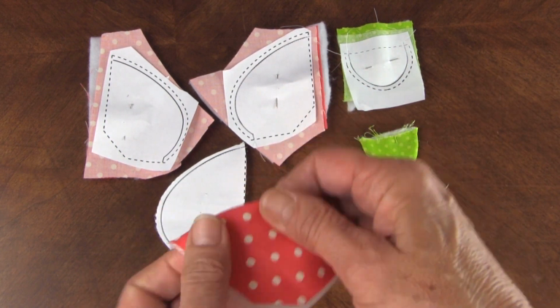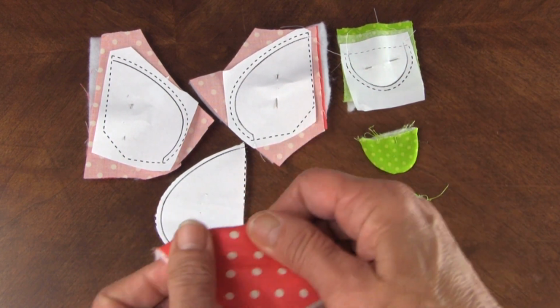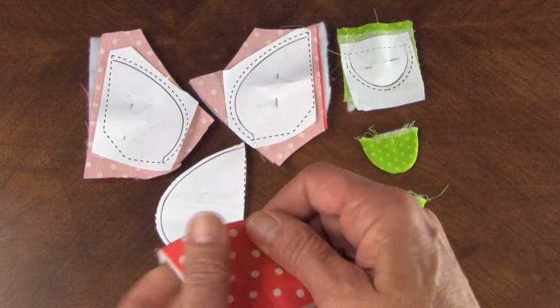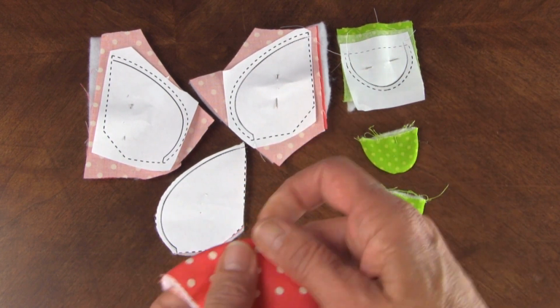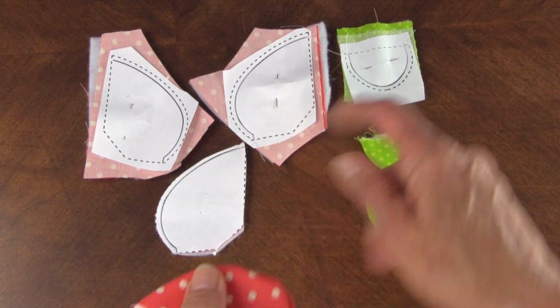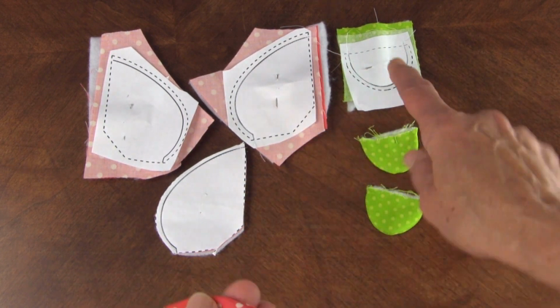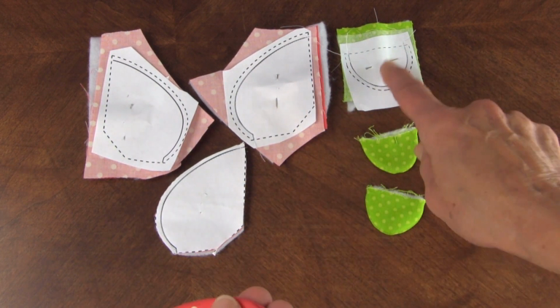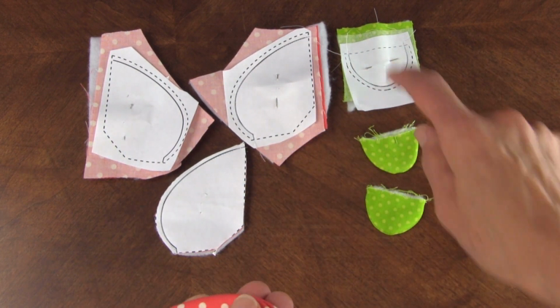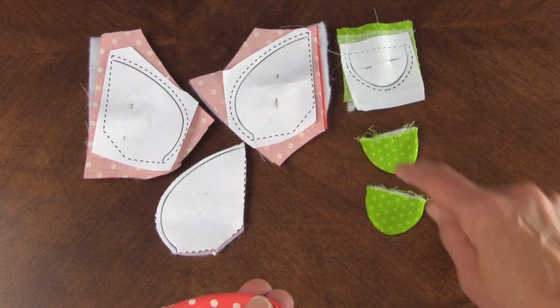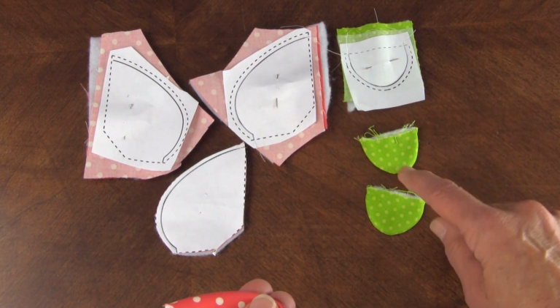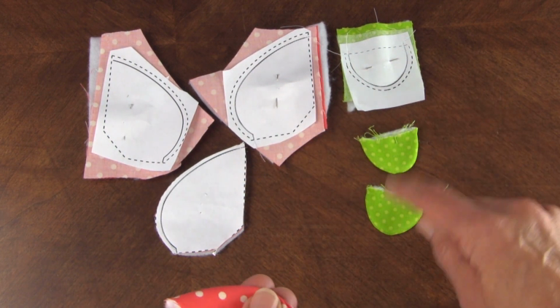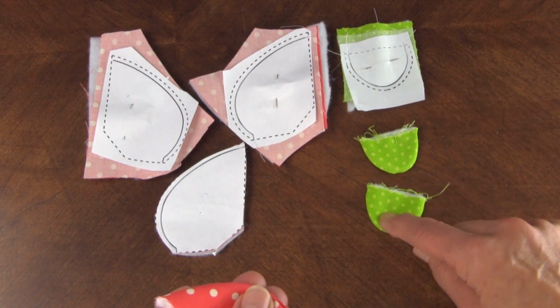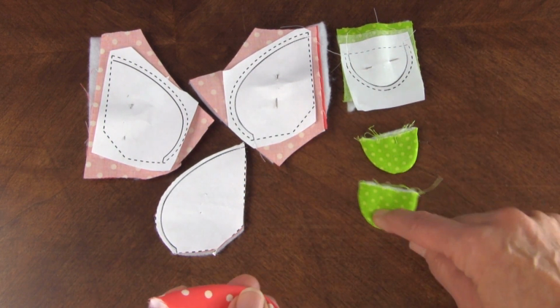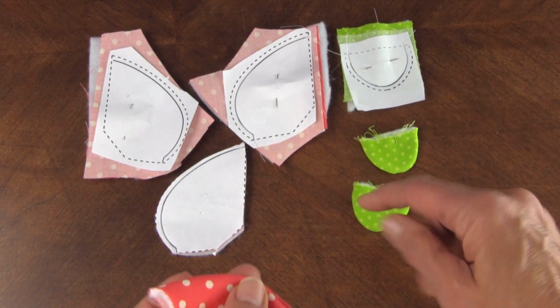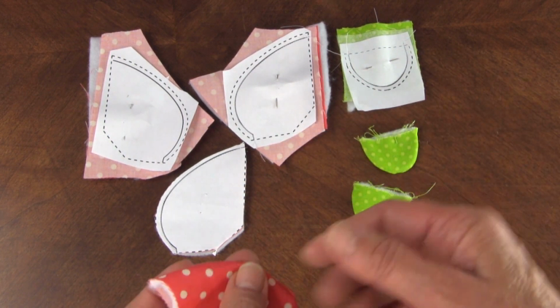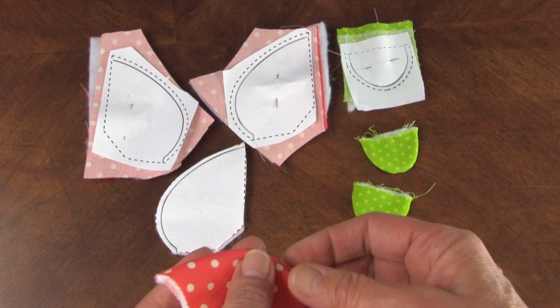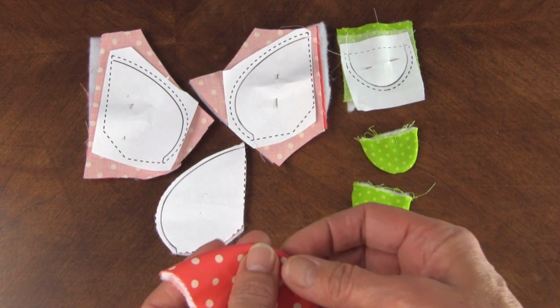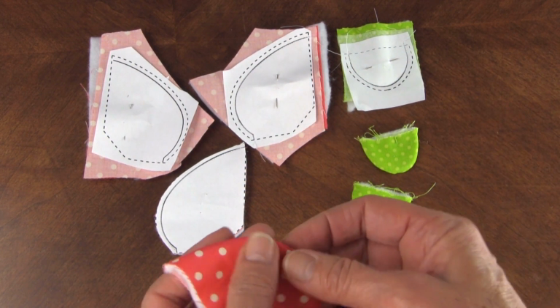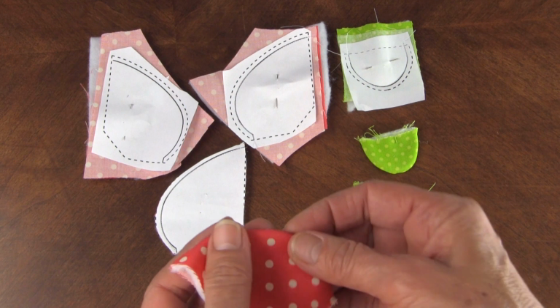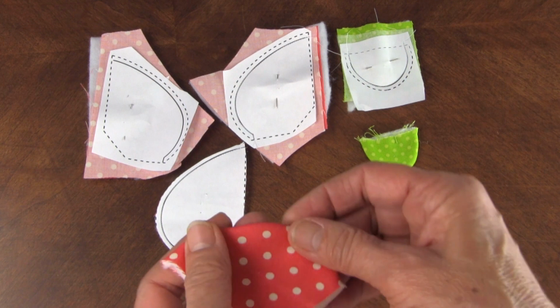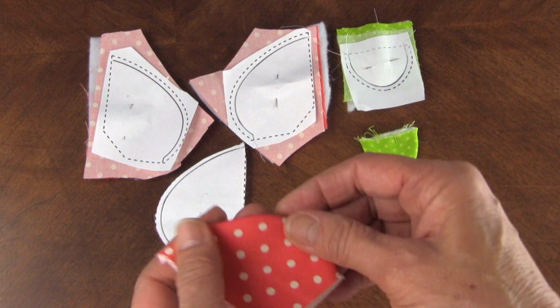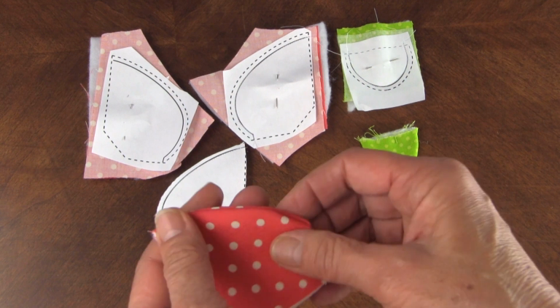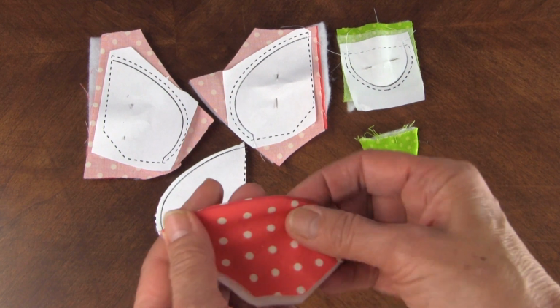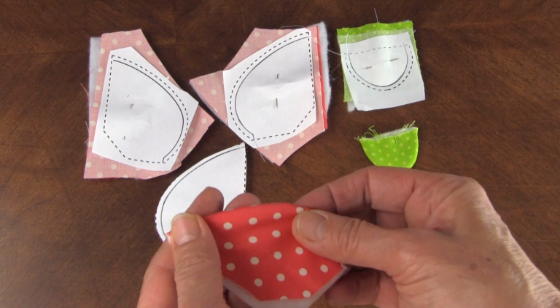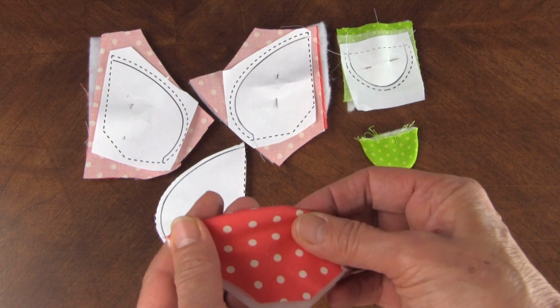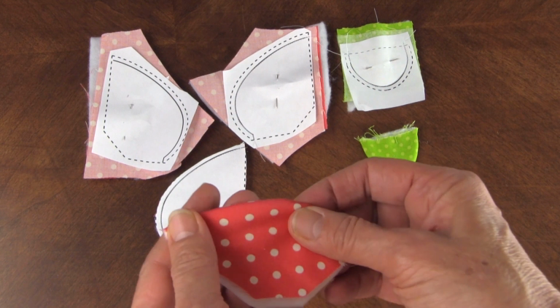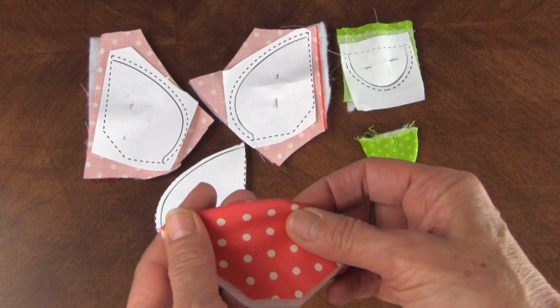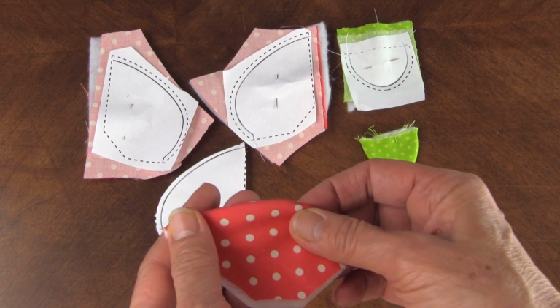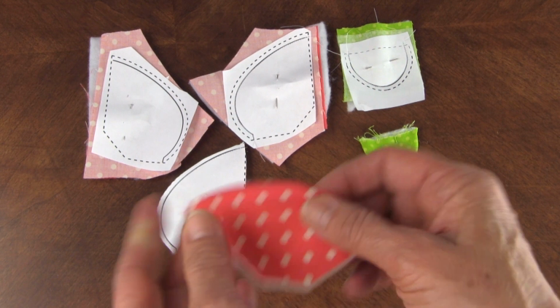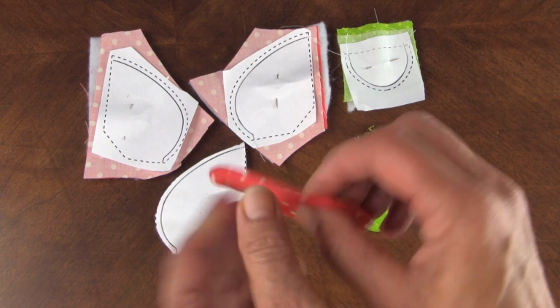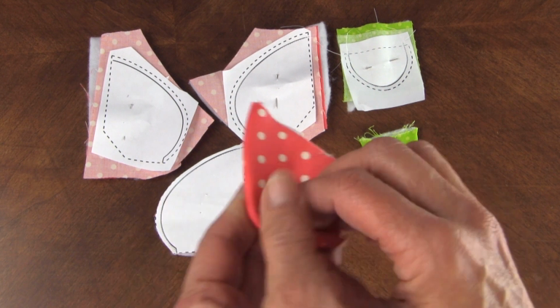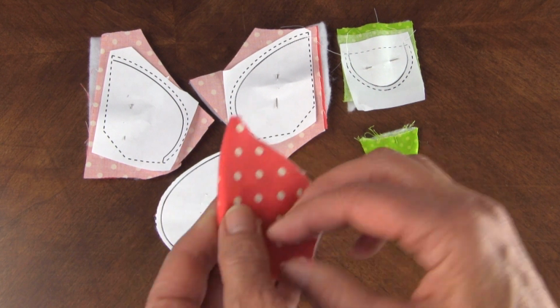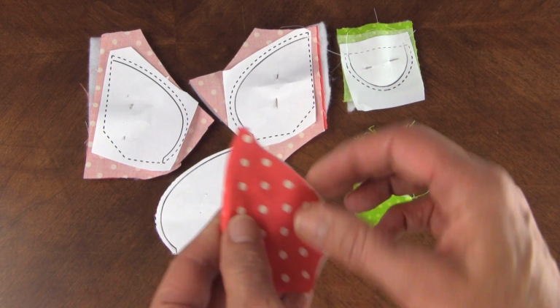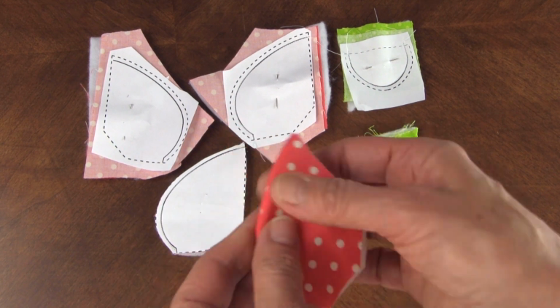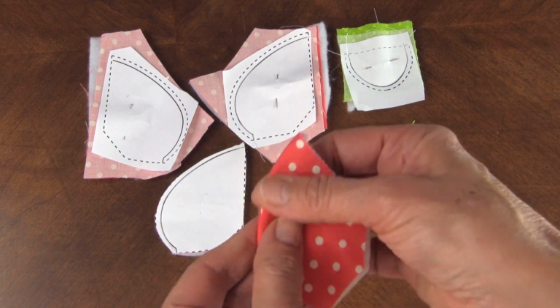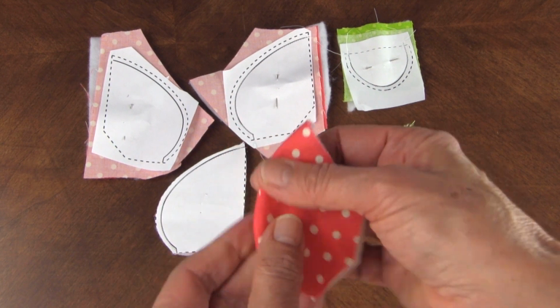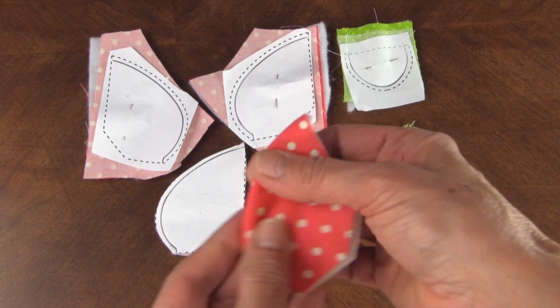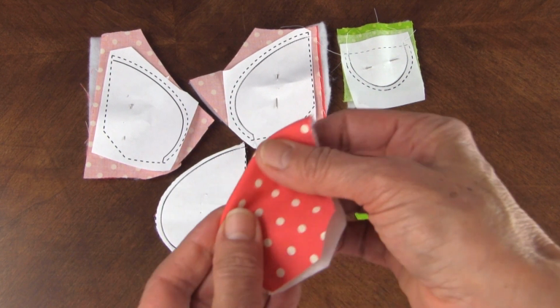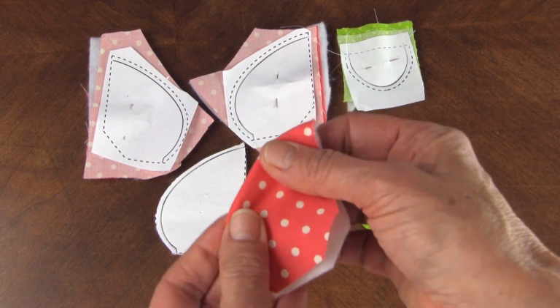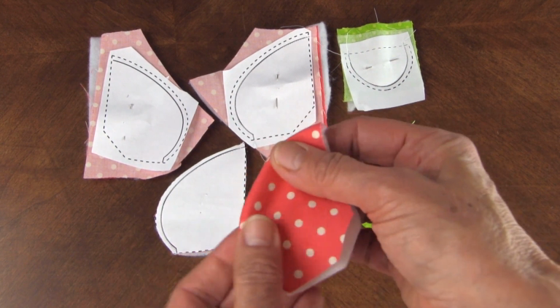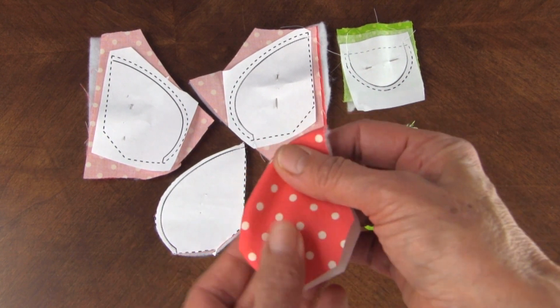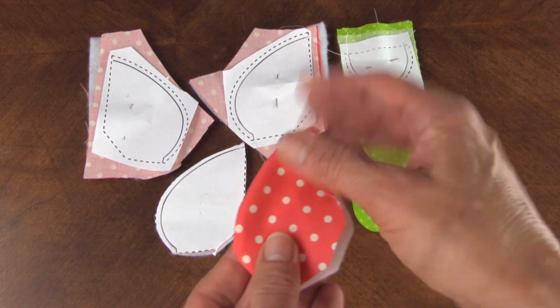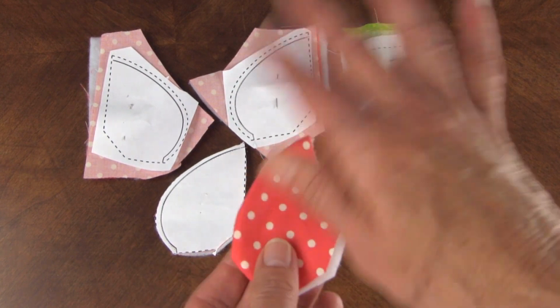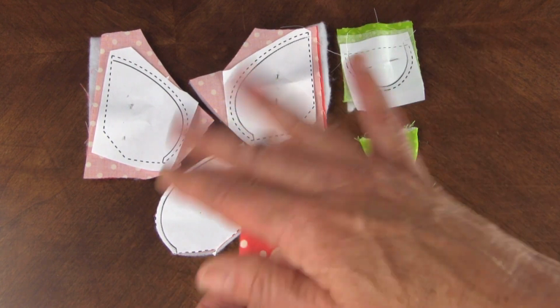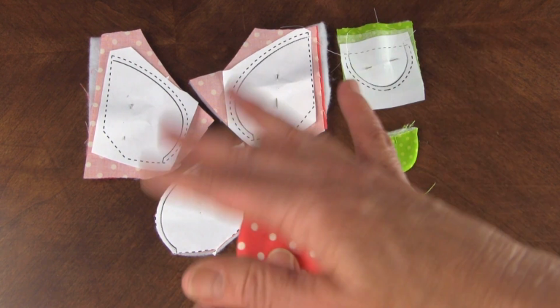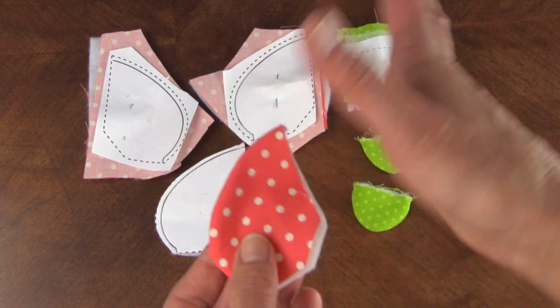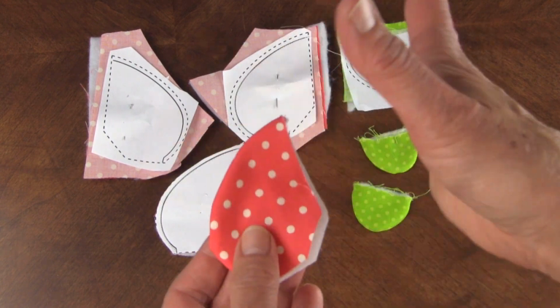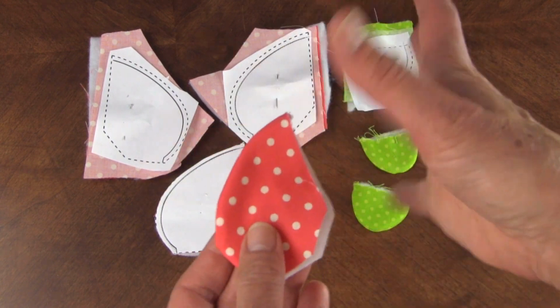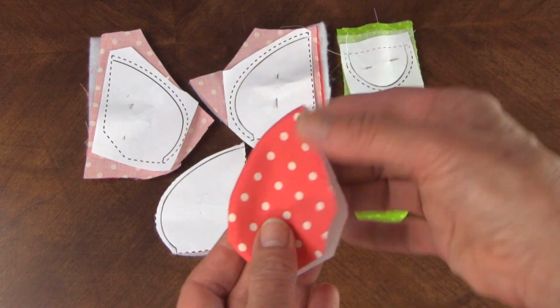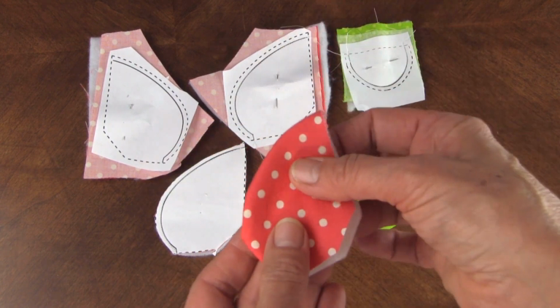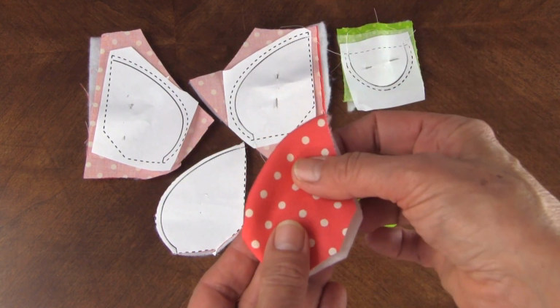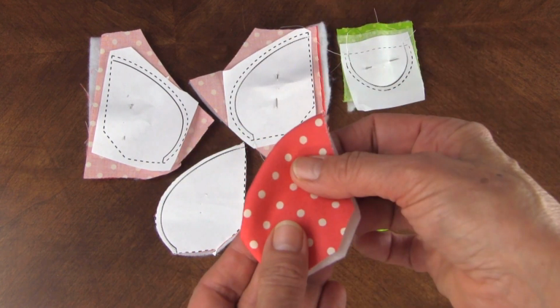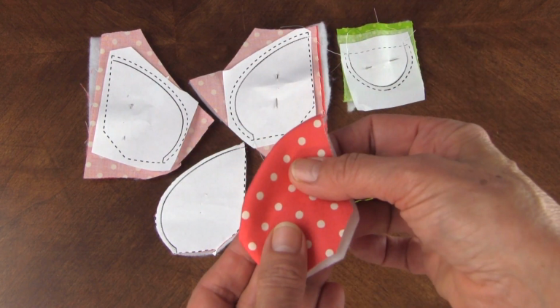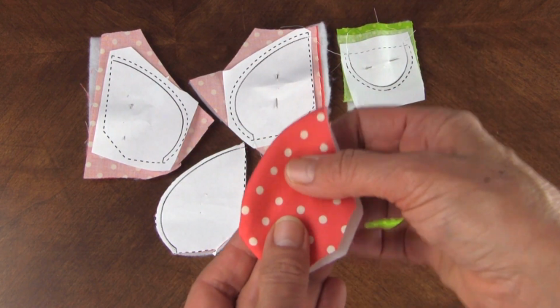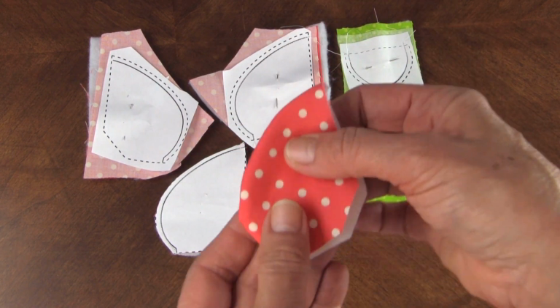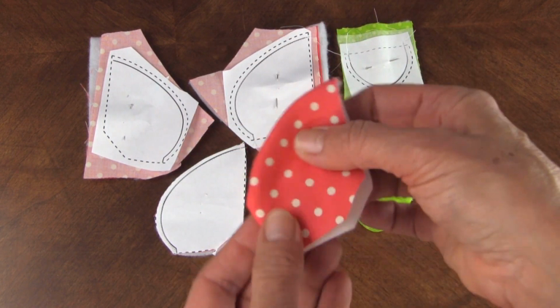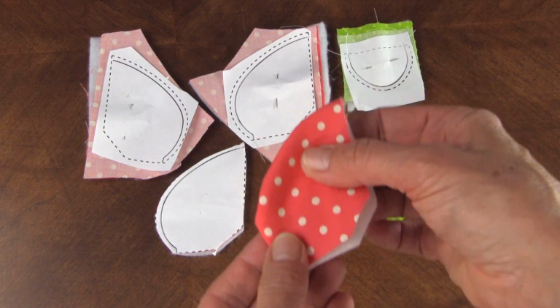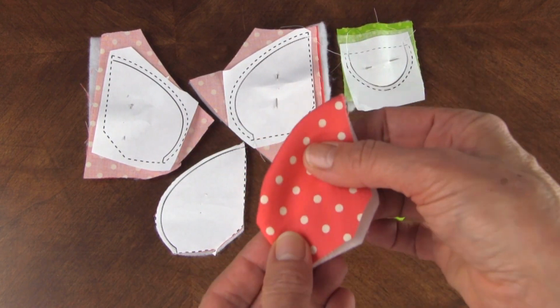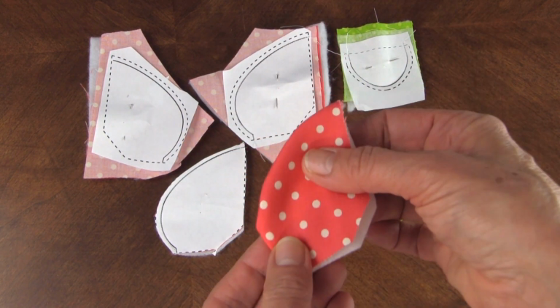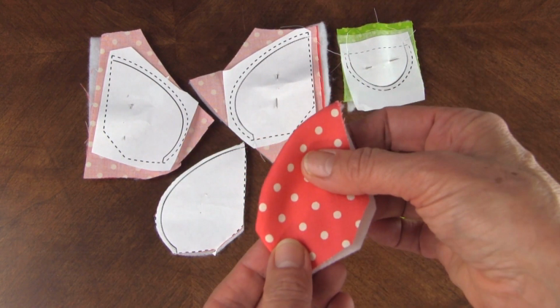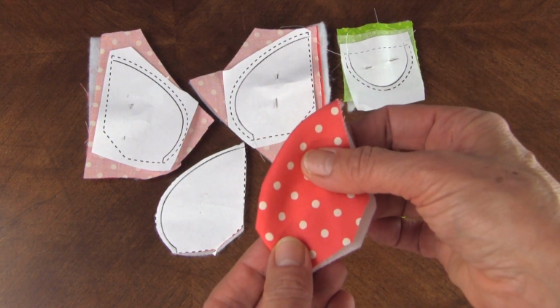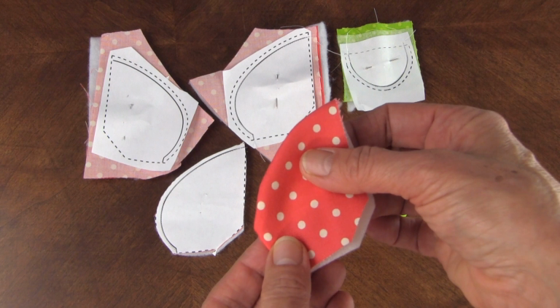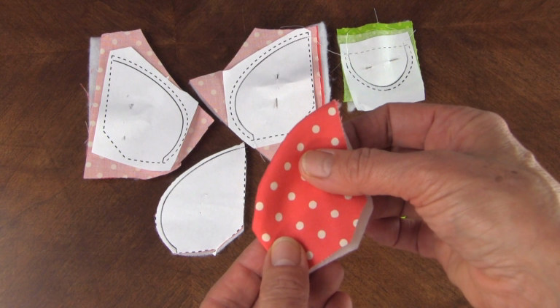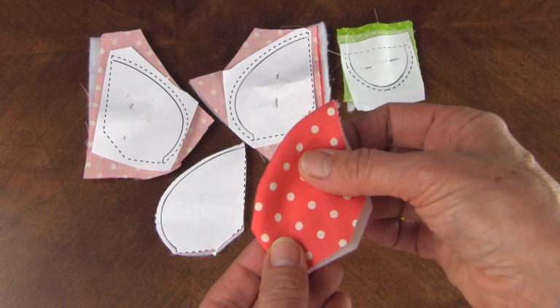We do it for this part of the flower as well, press it, and just do them all mass-produced and they turn out great.